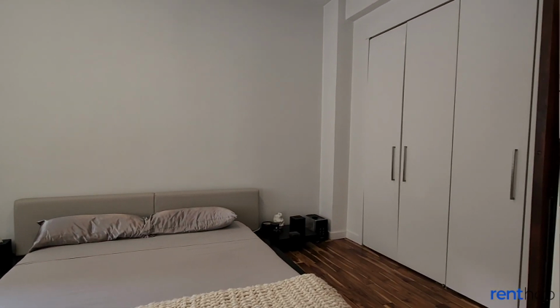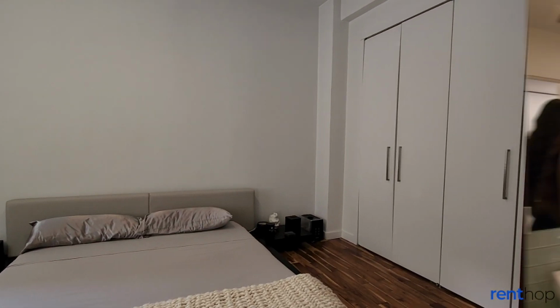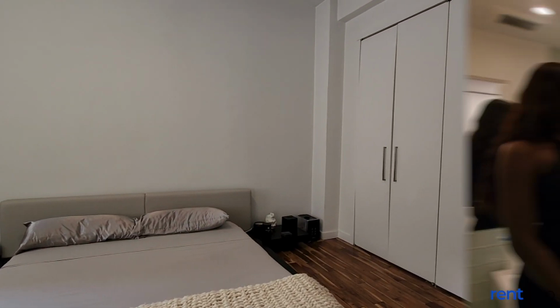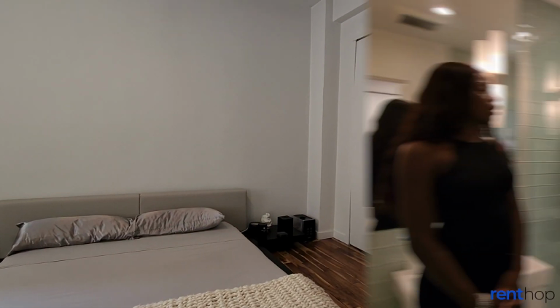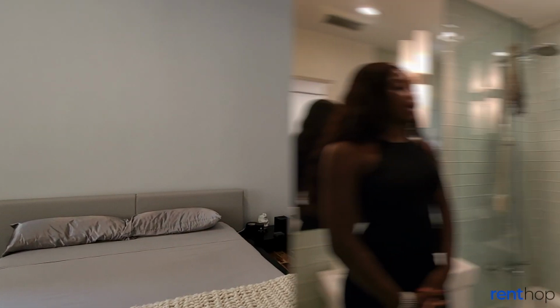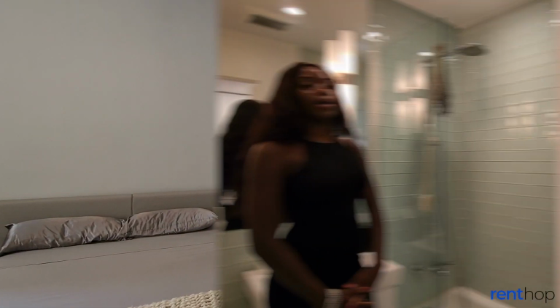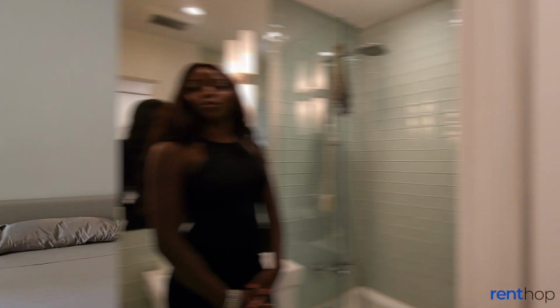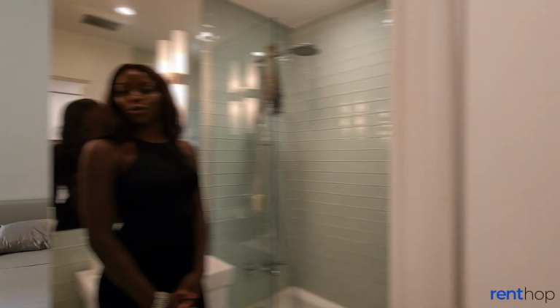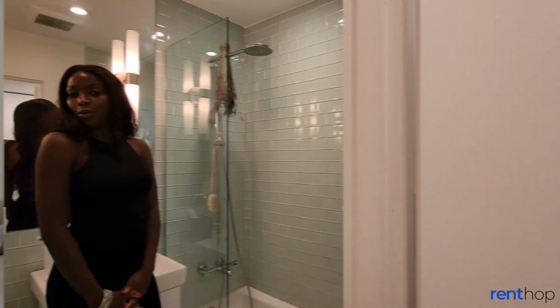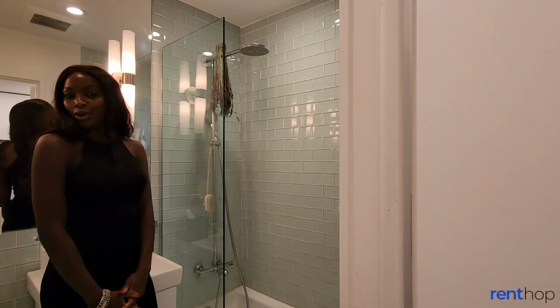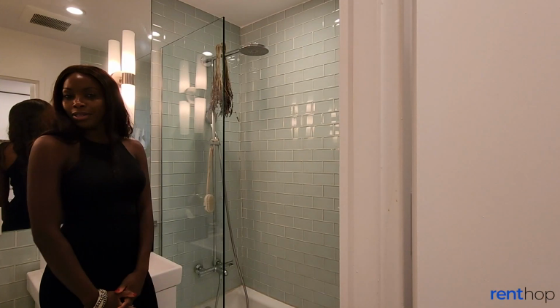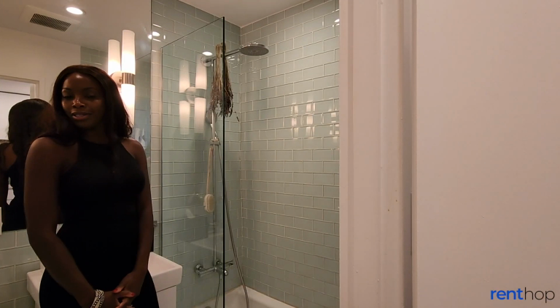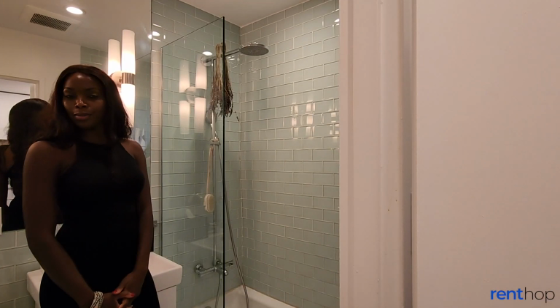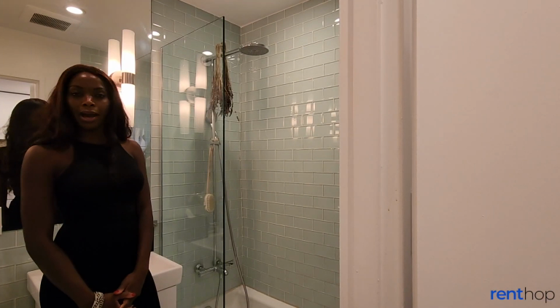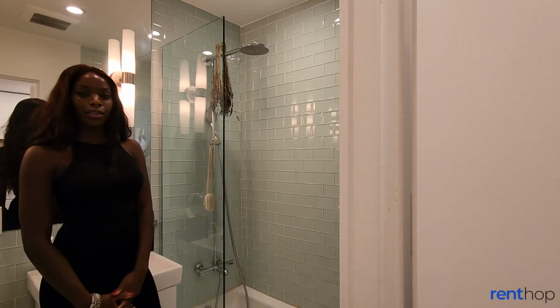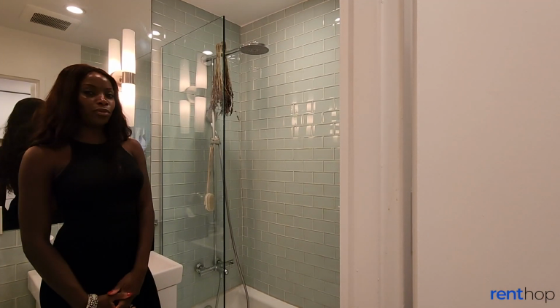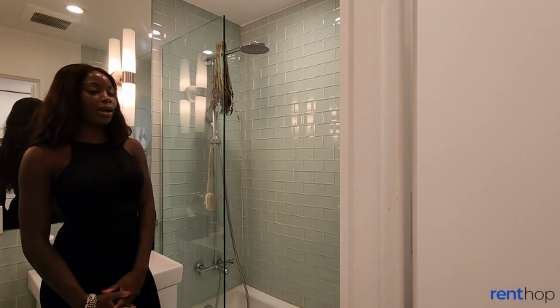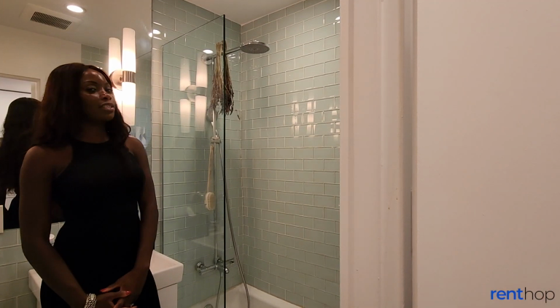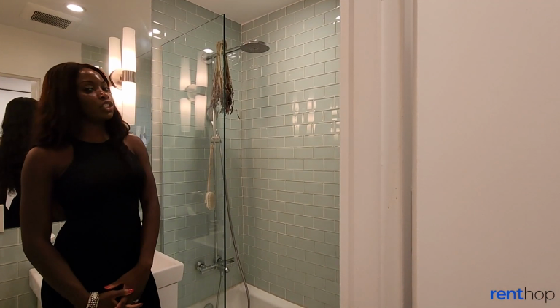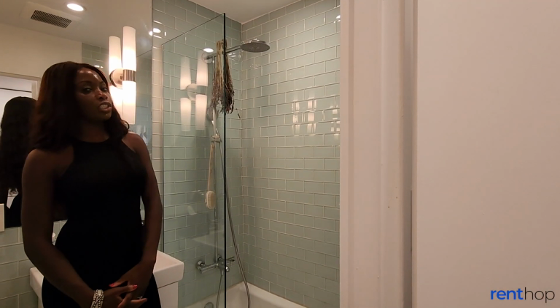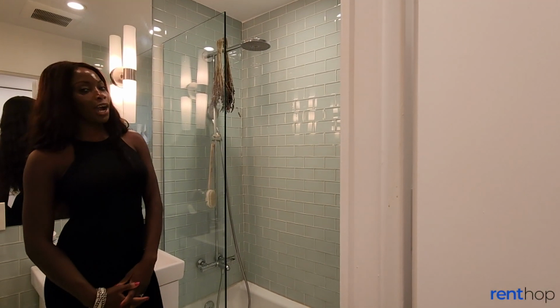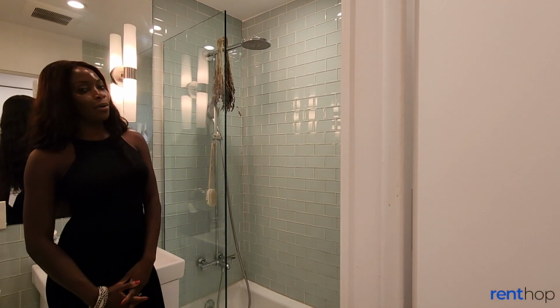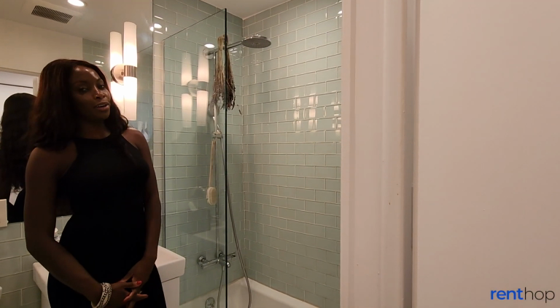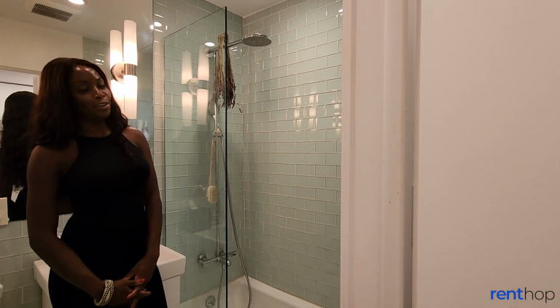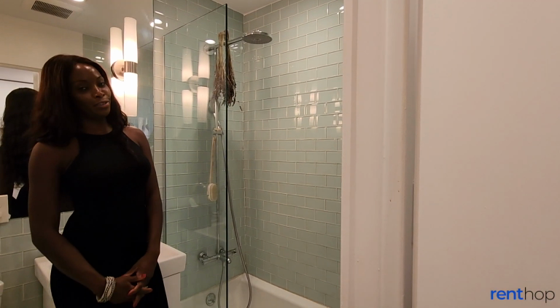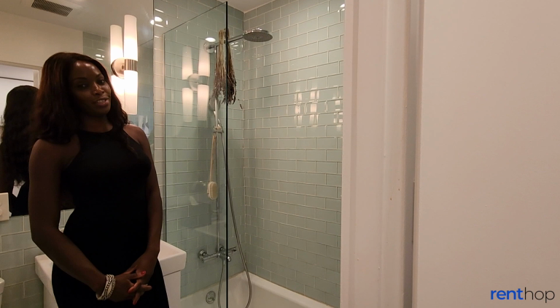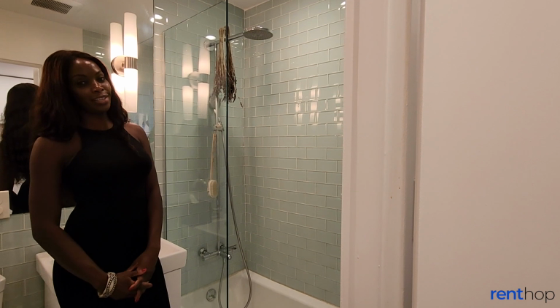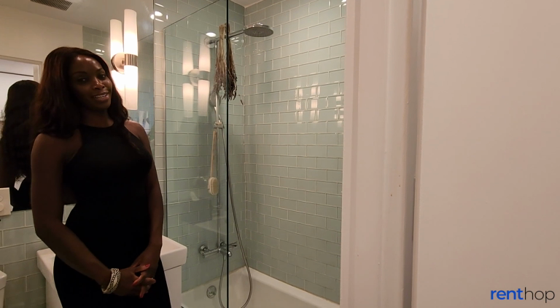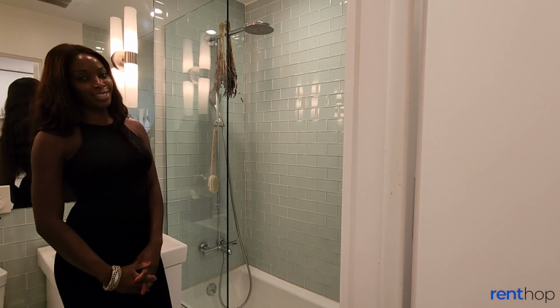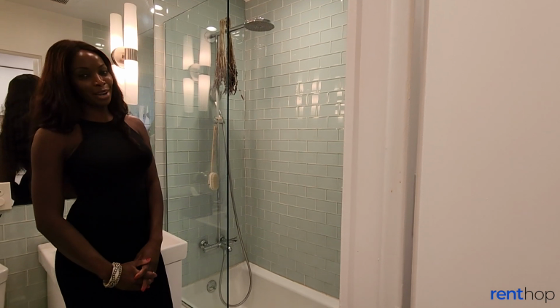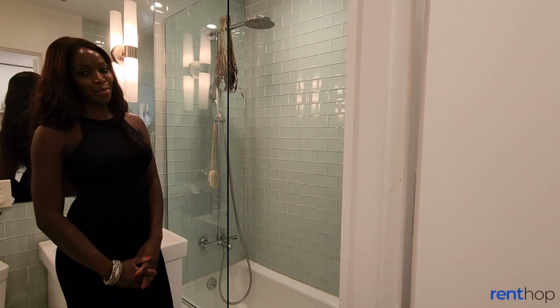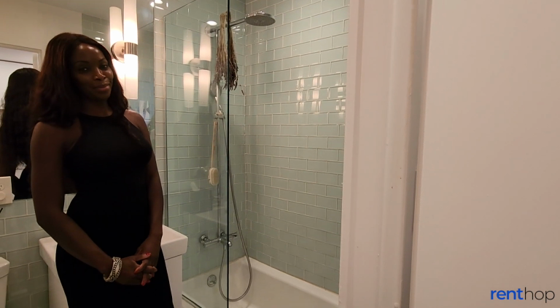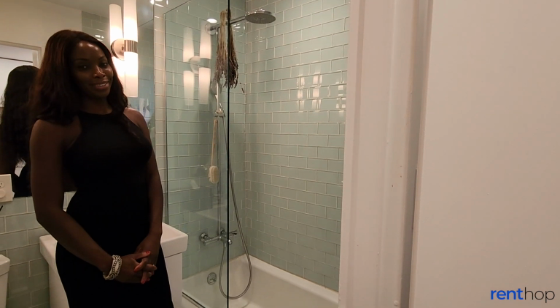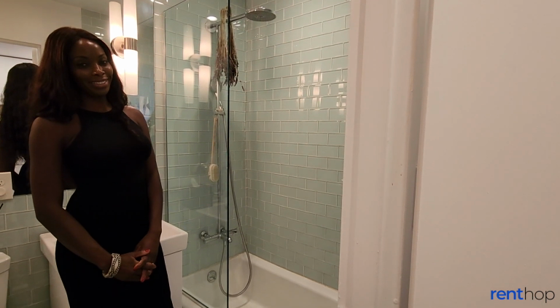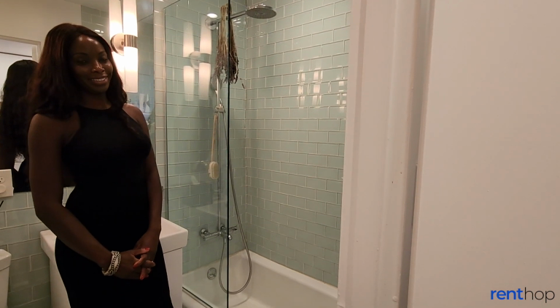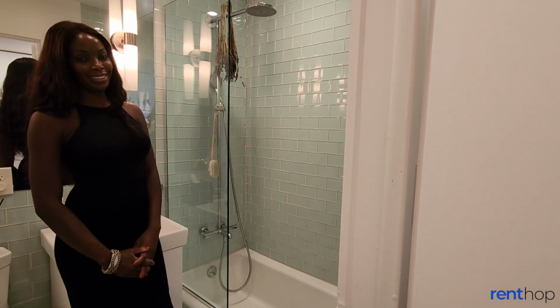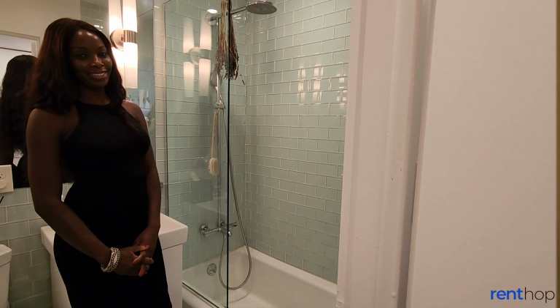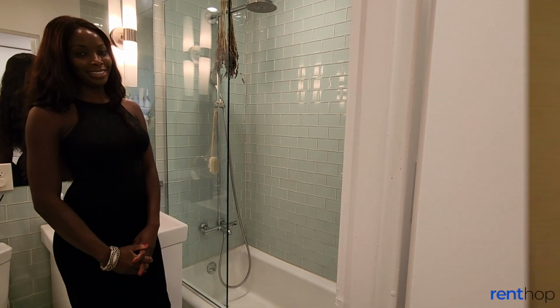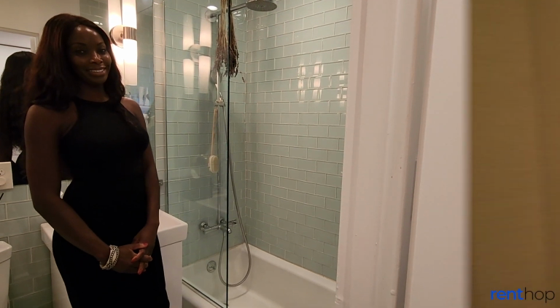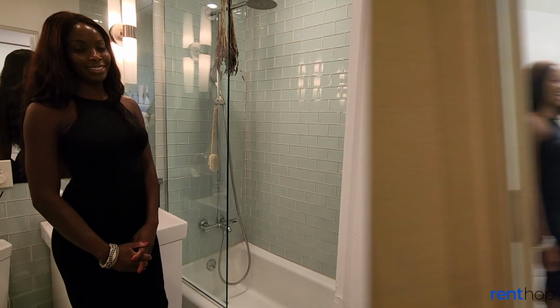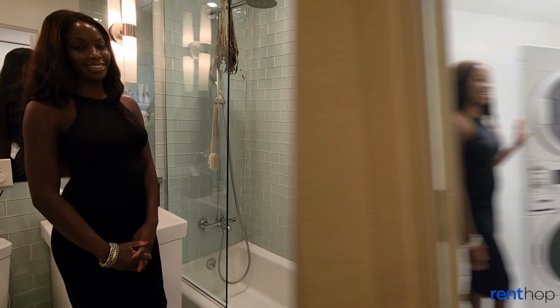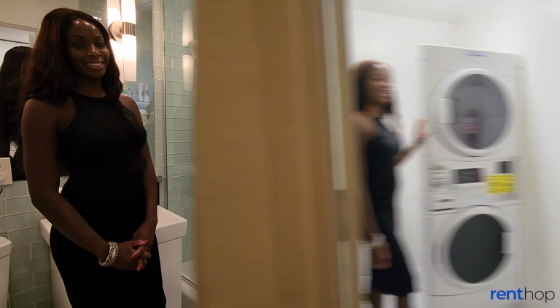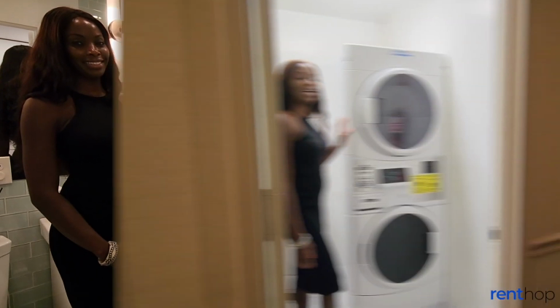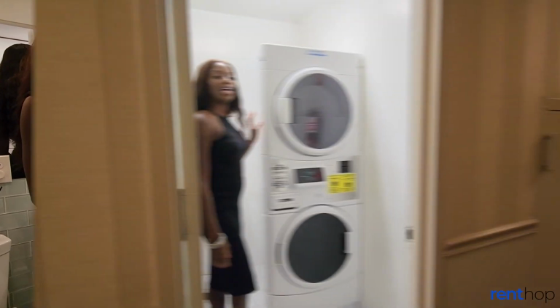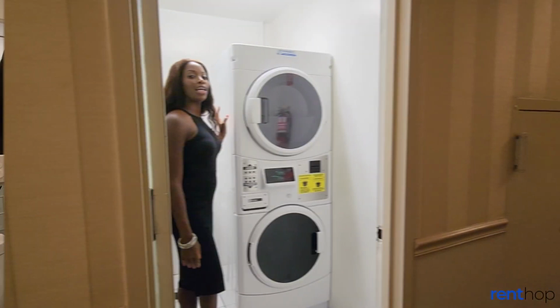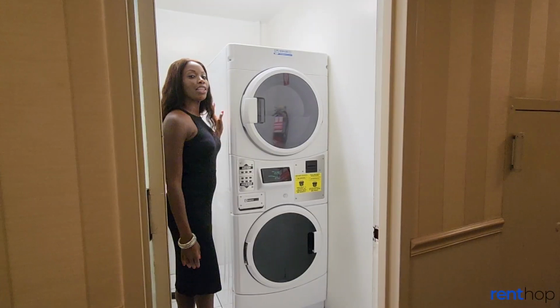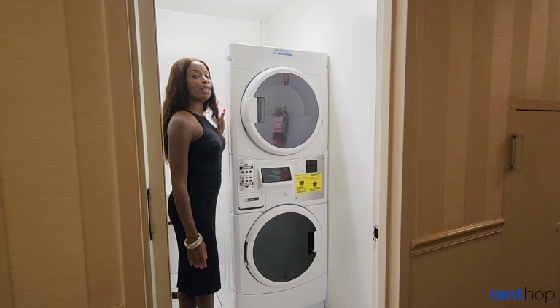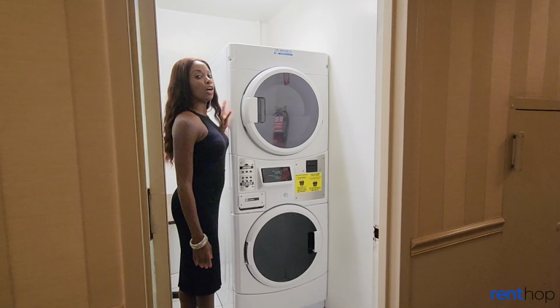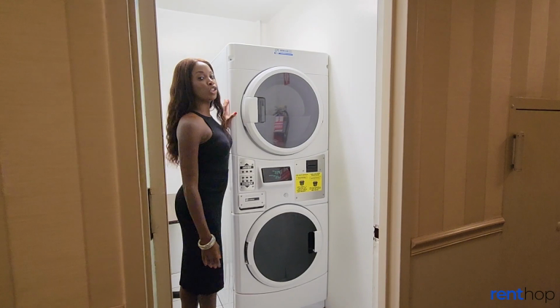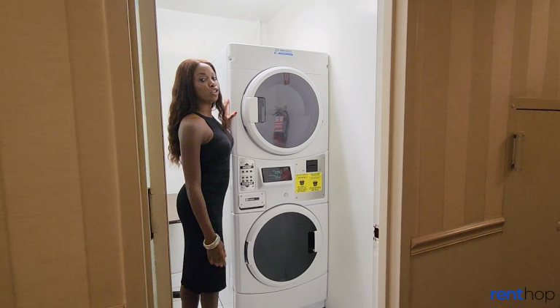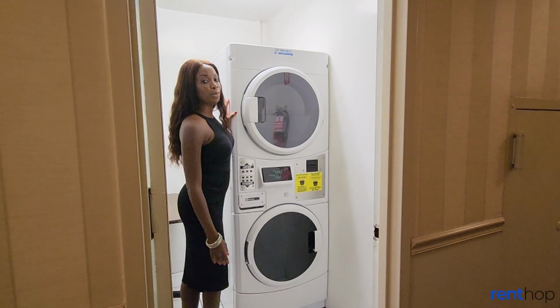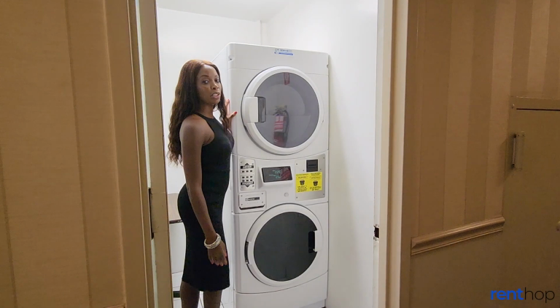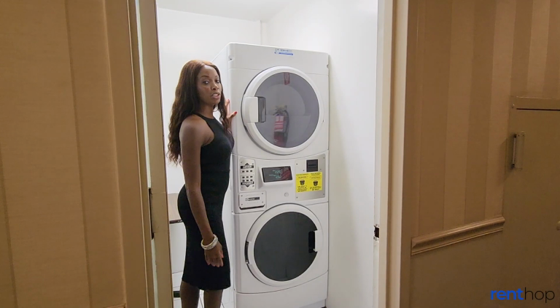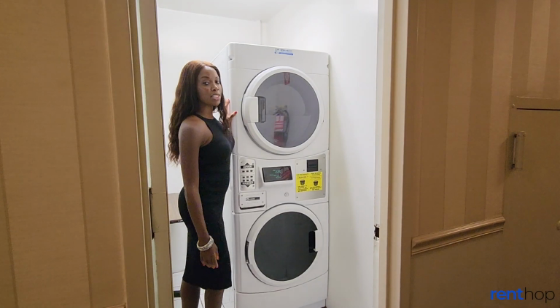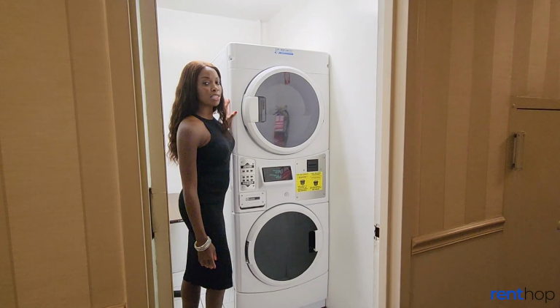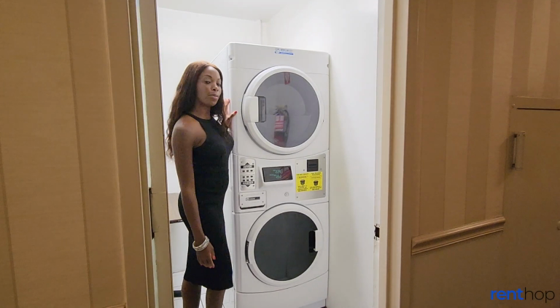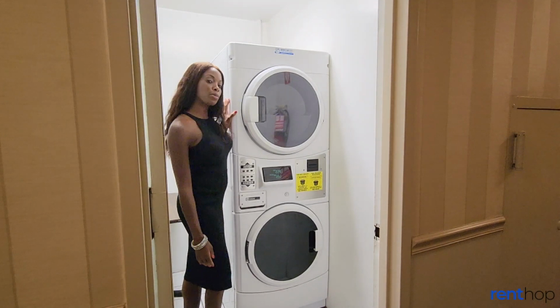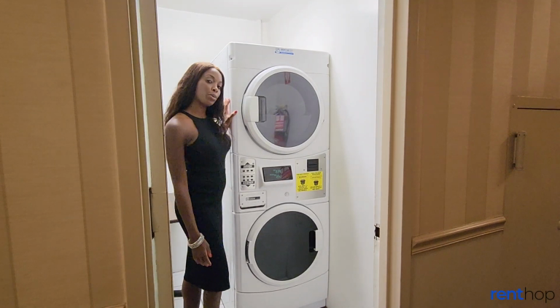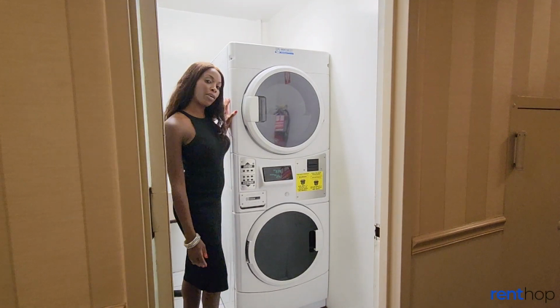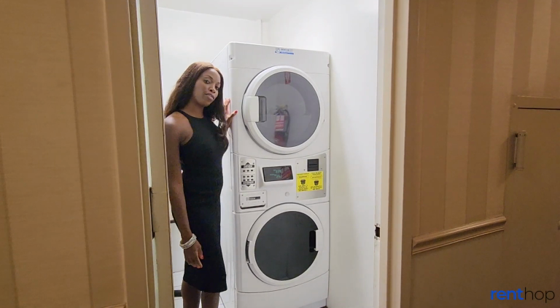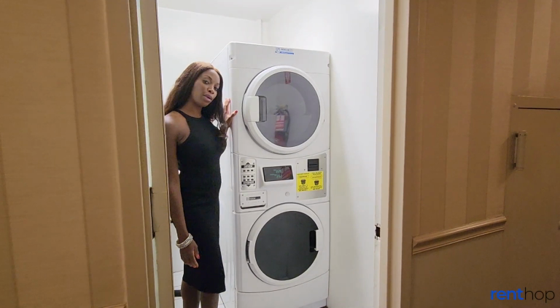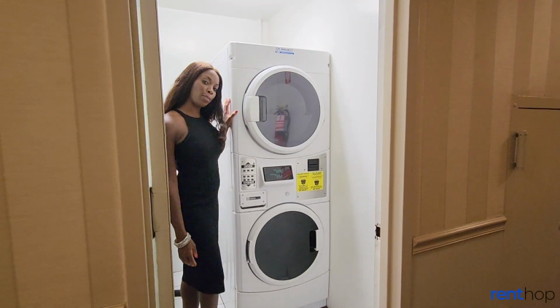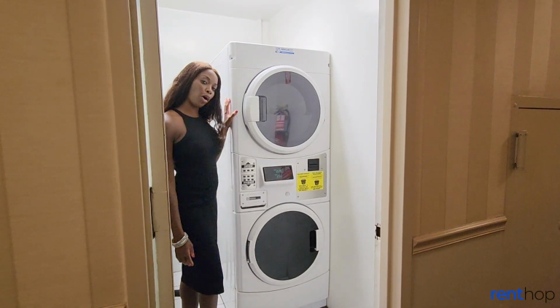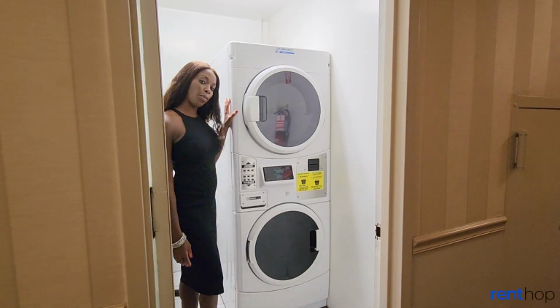And of course, the bathroom has a shower and a full-size tub. The laundry room is just steps away from the apartment.